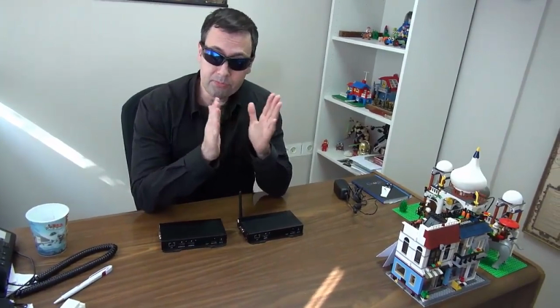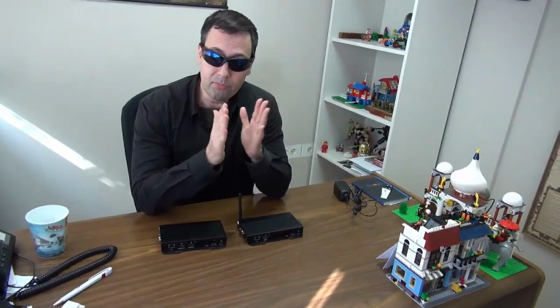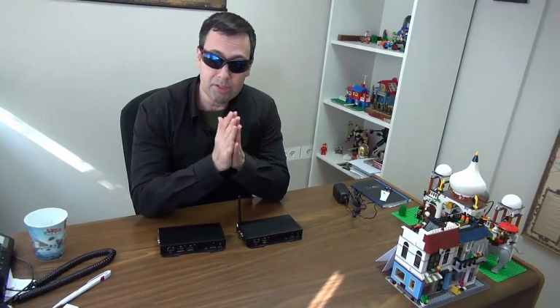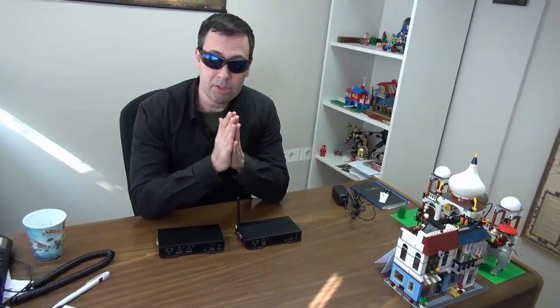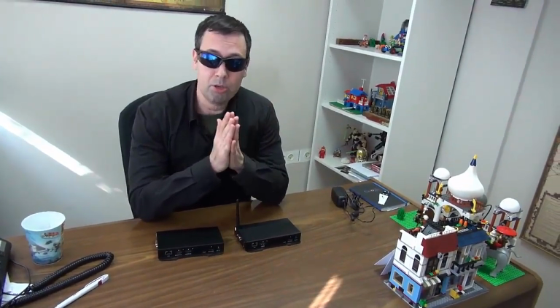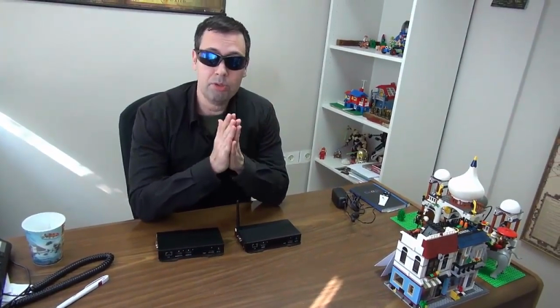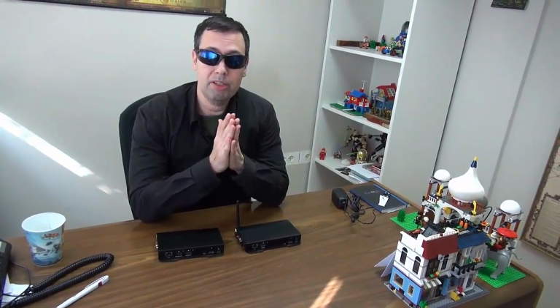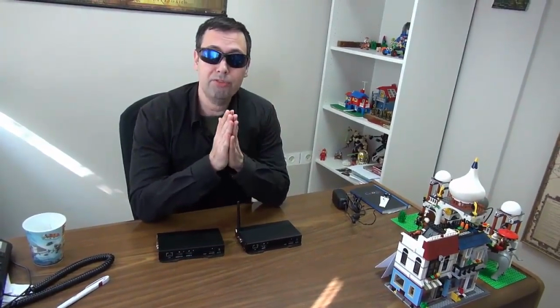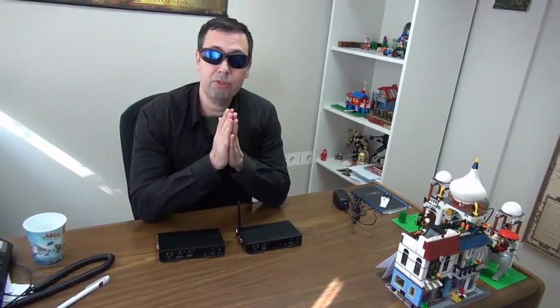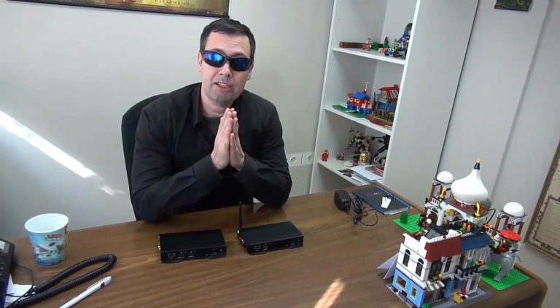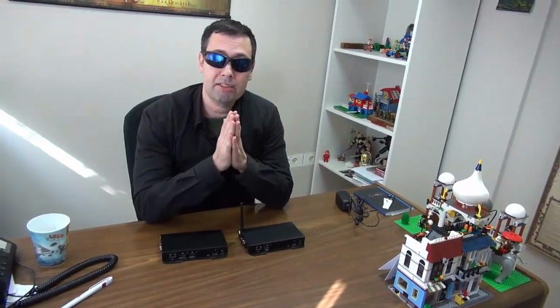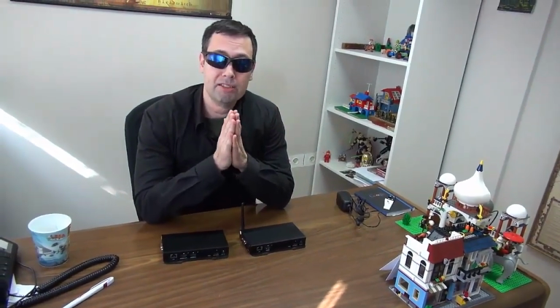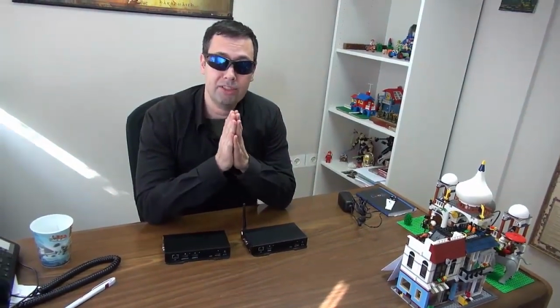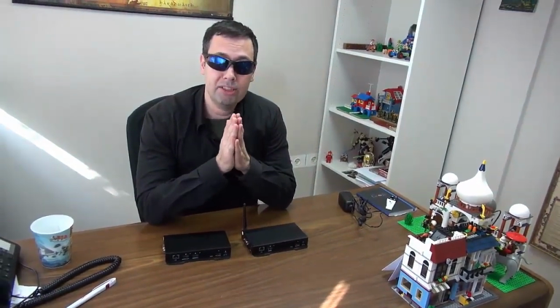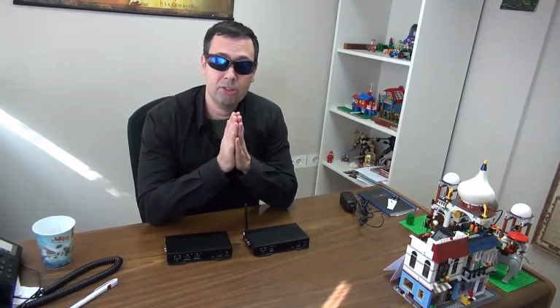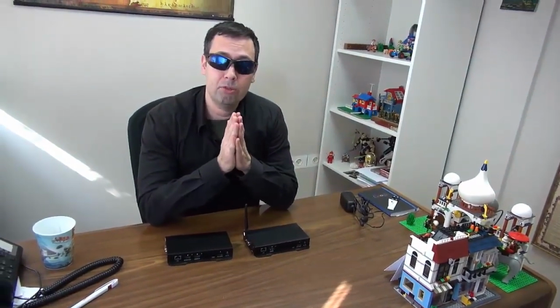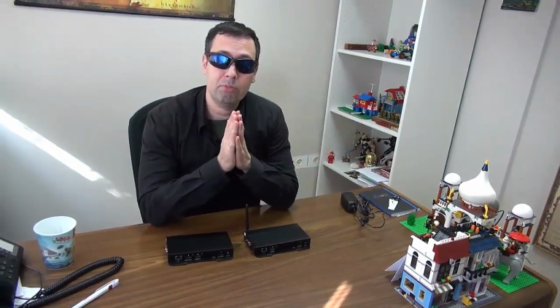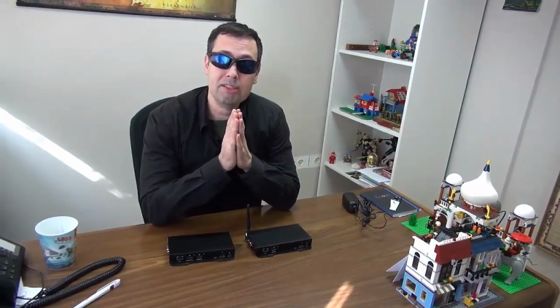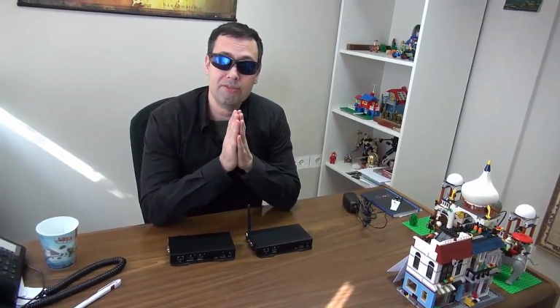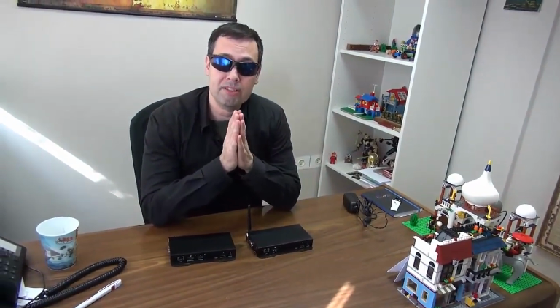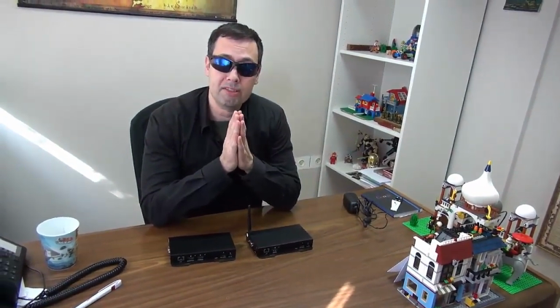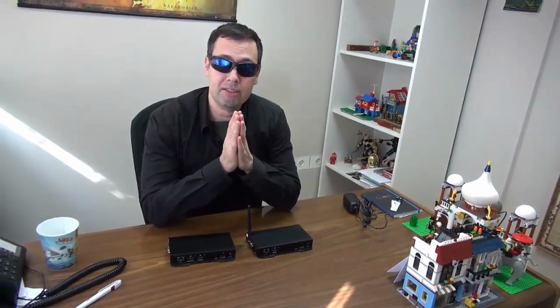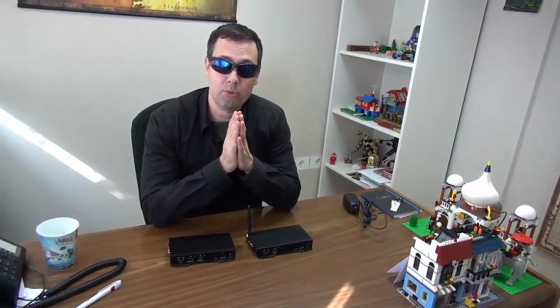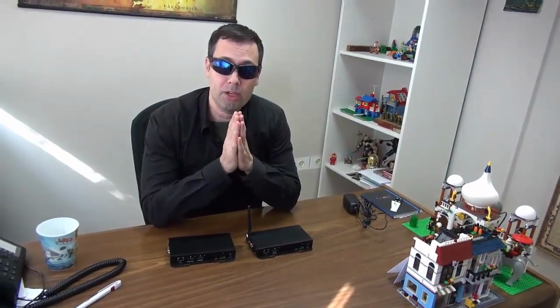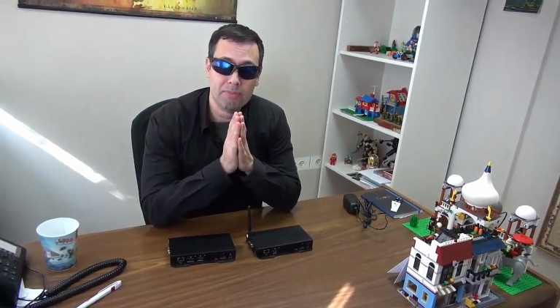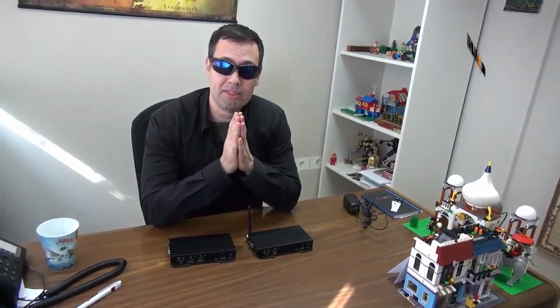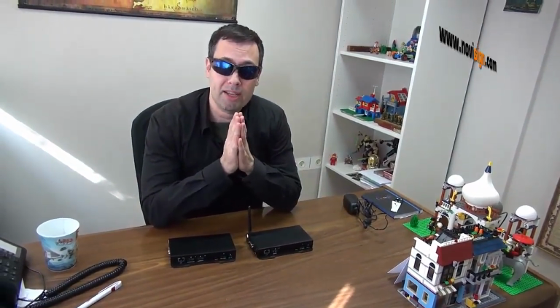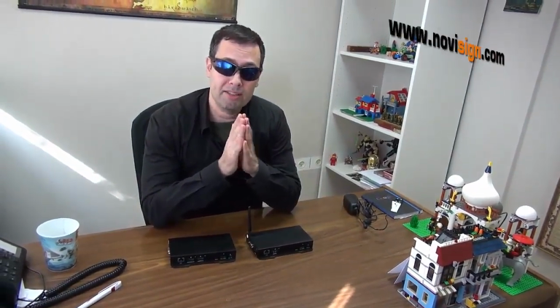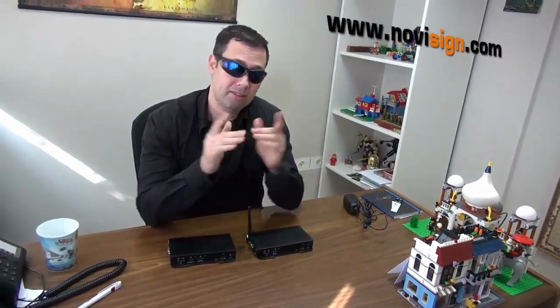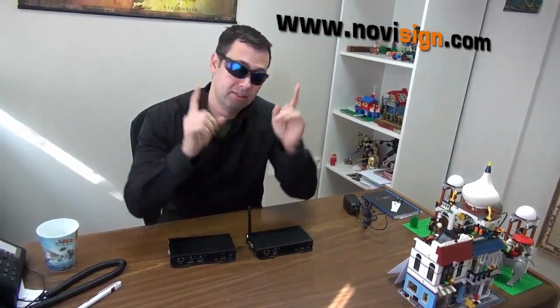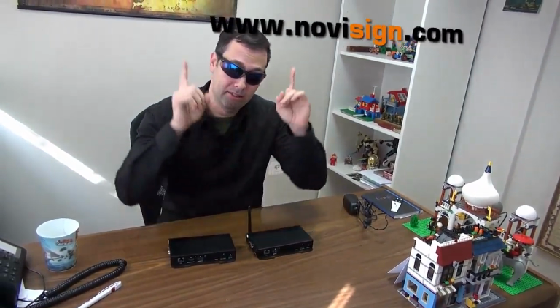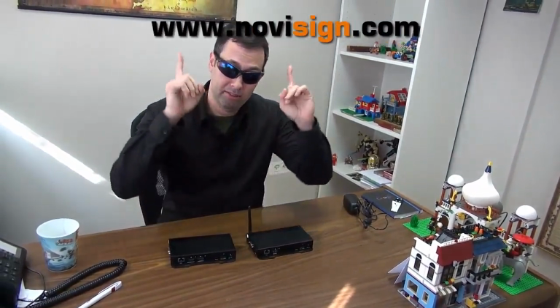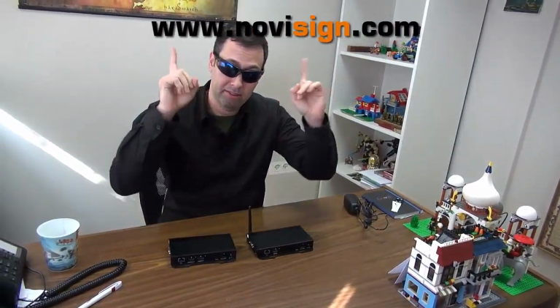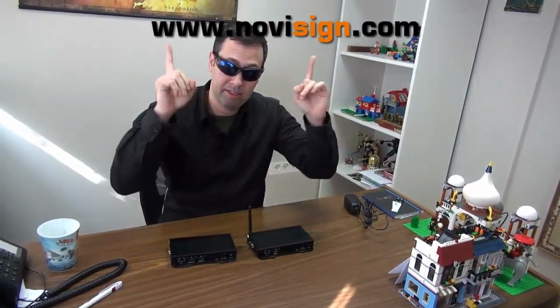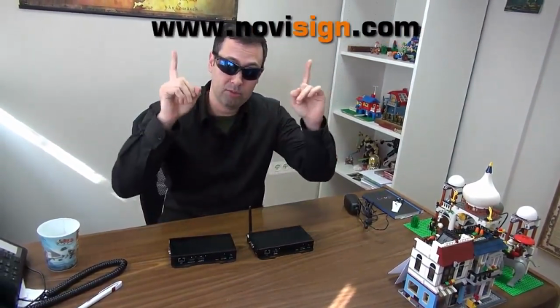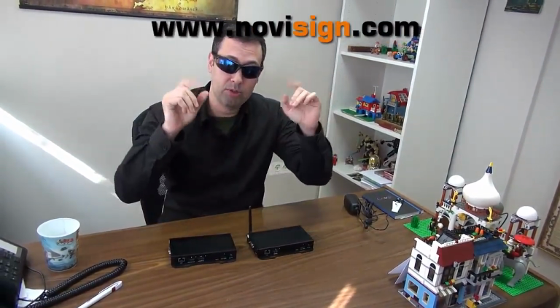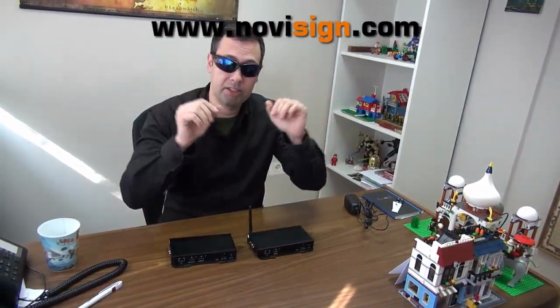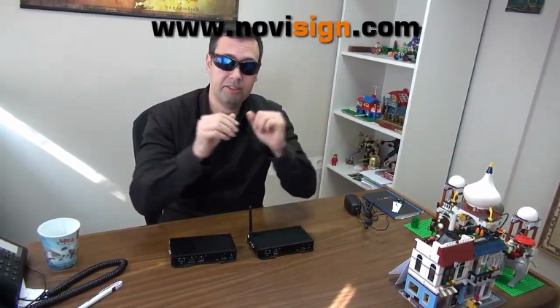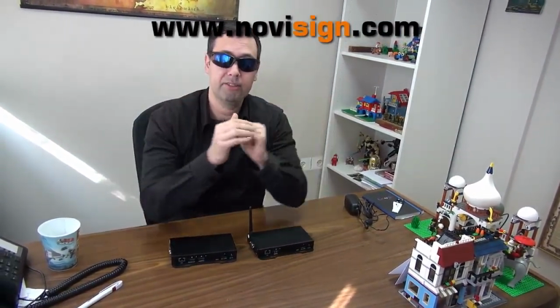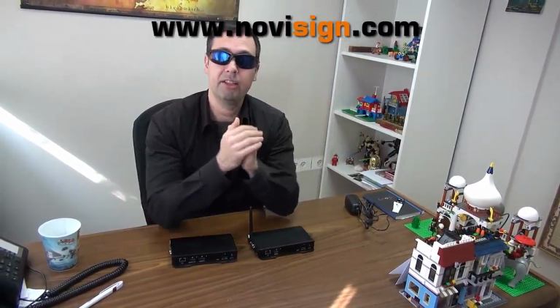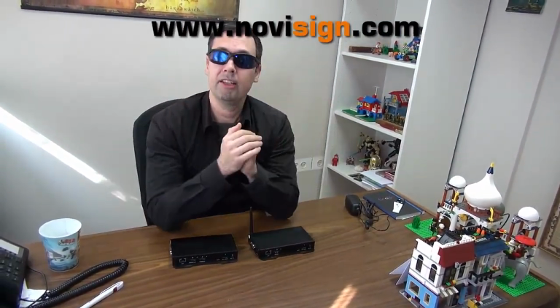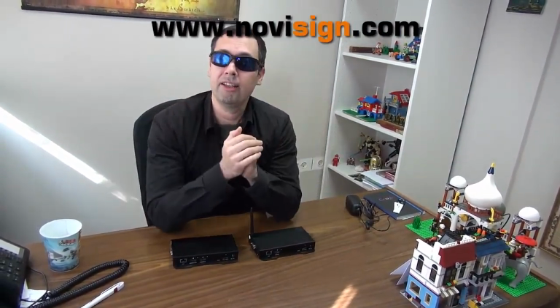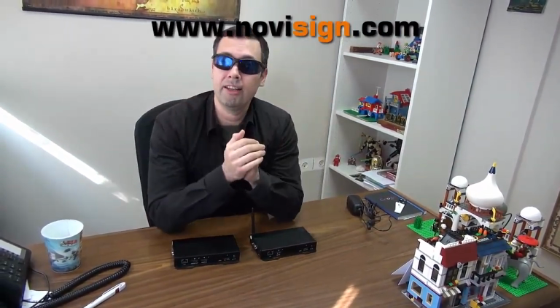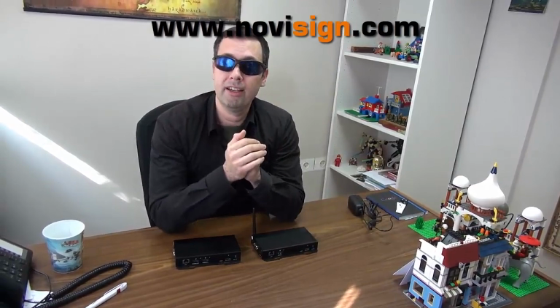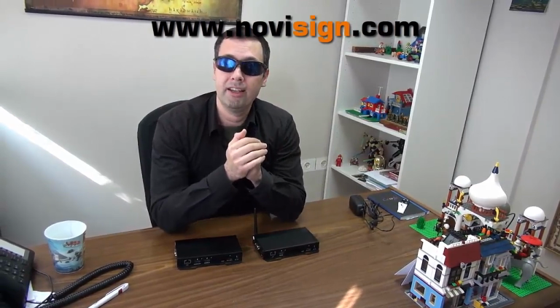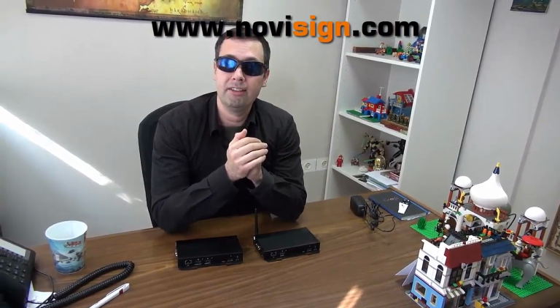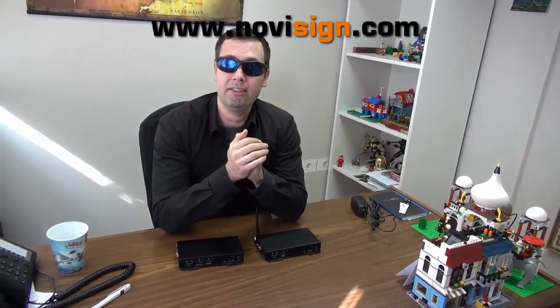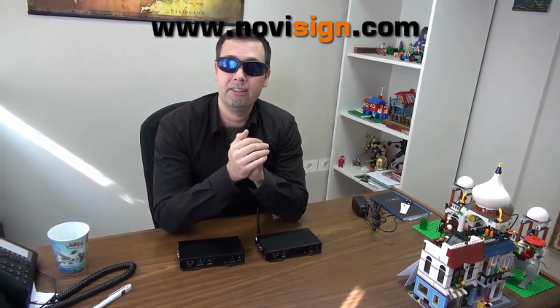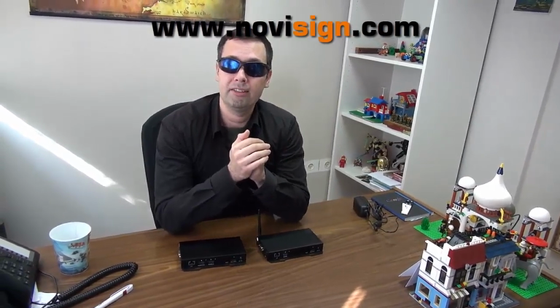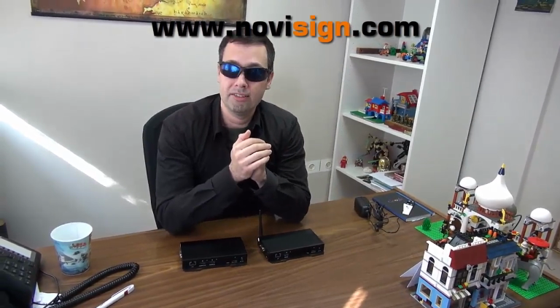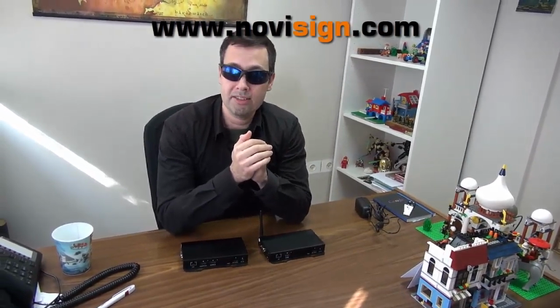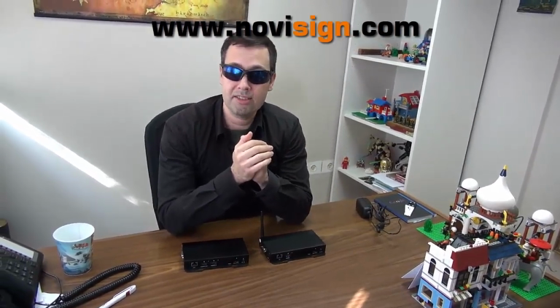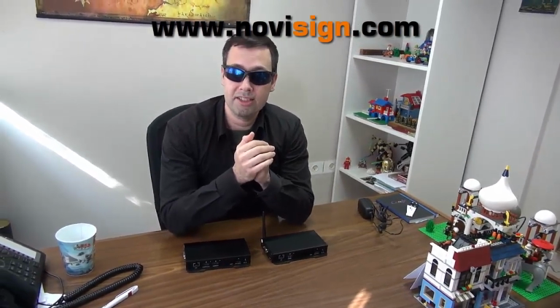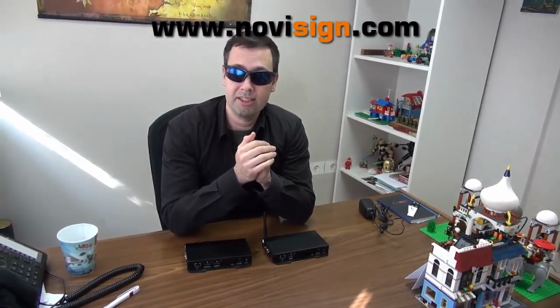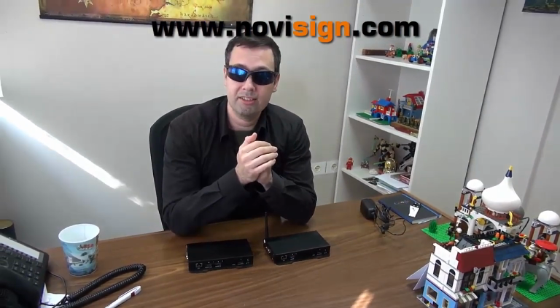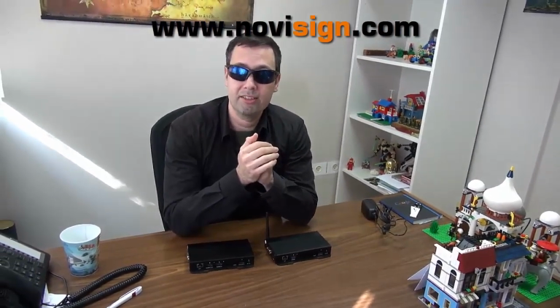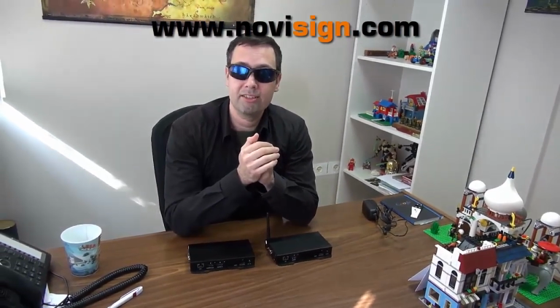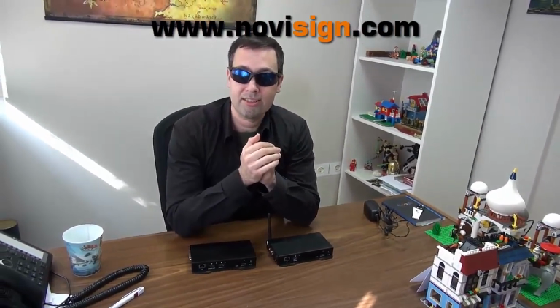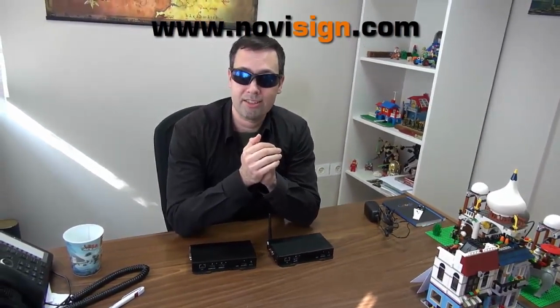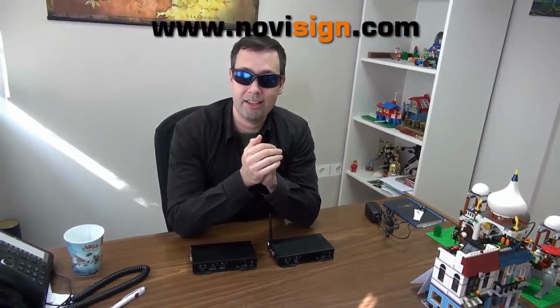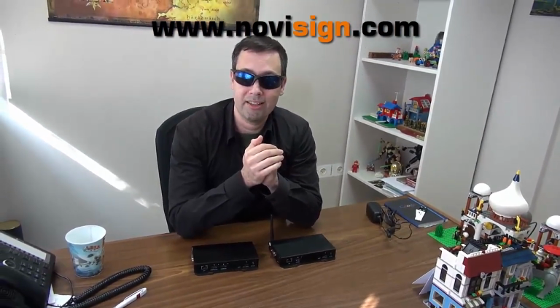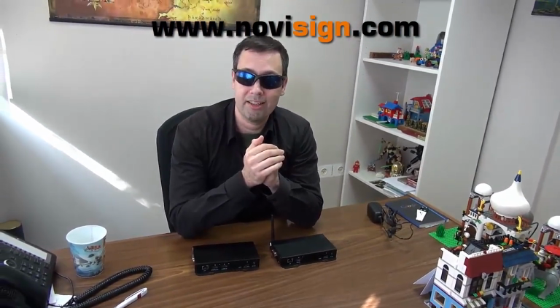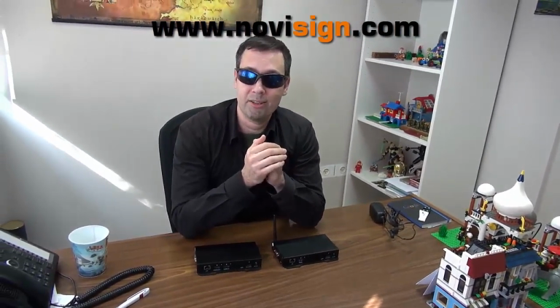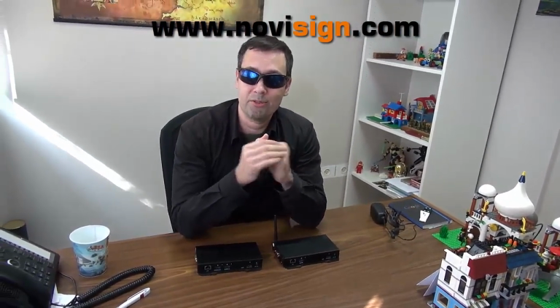If you like this video, please visit our website. This is Nir, signing out.